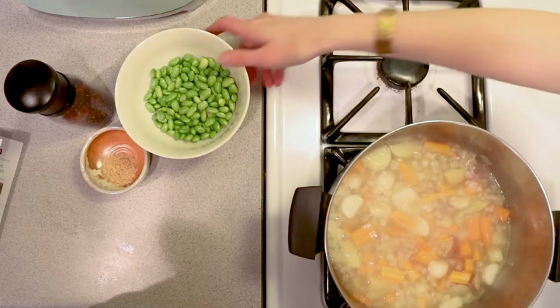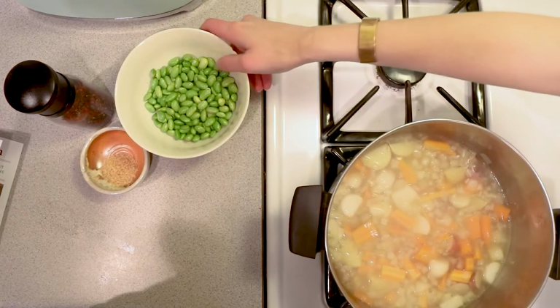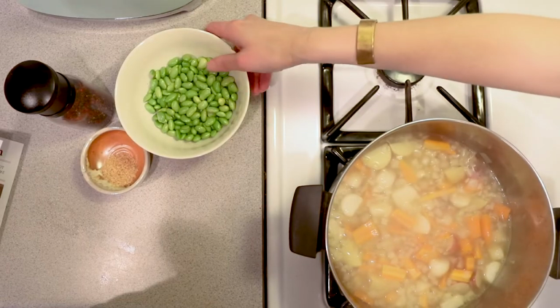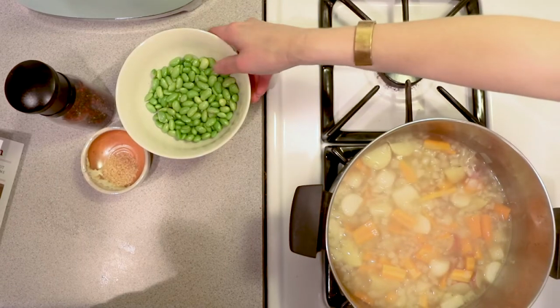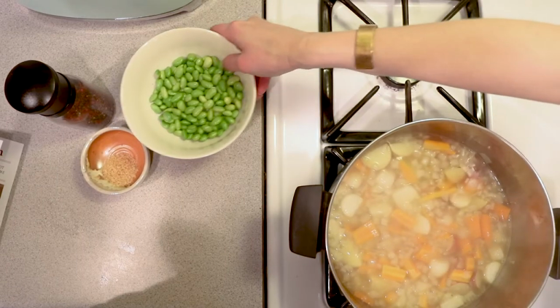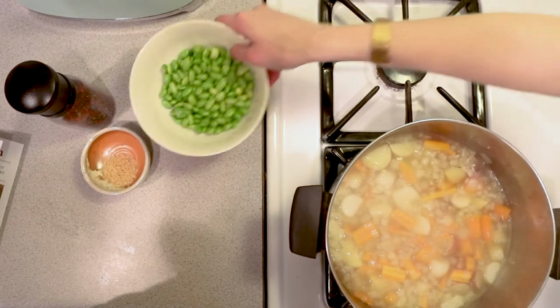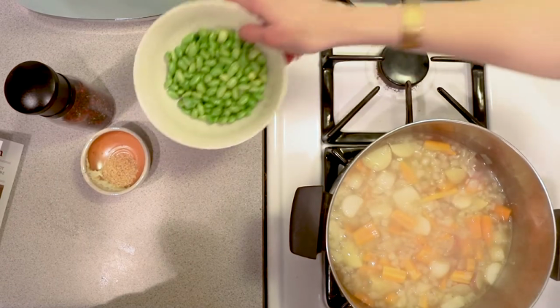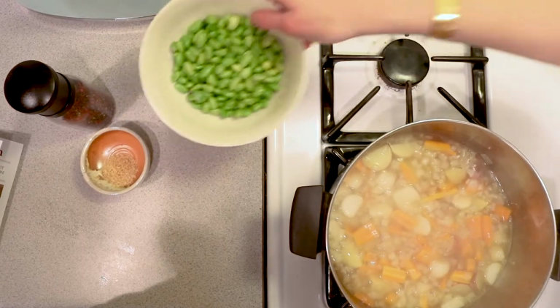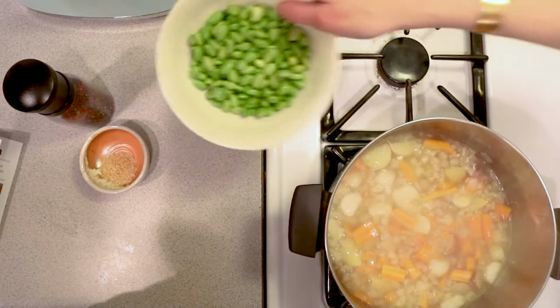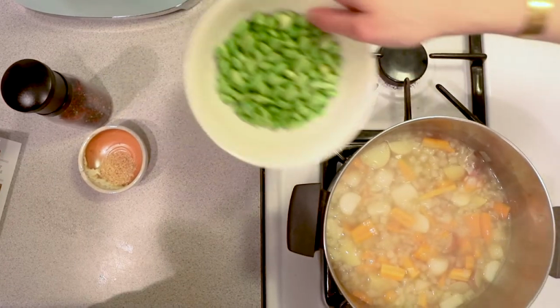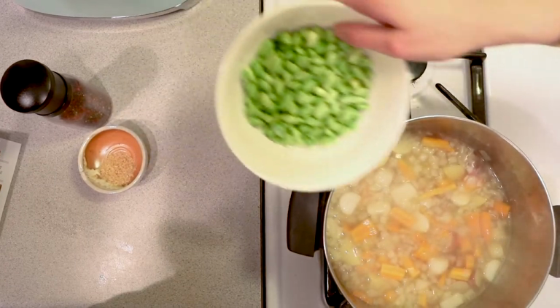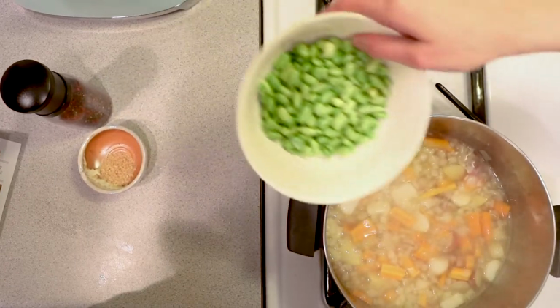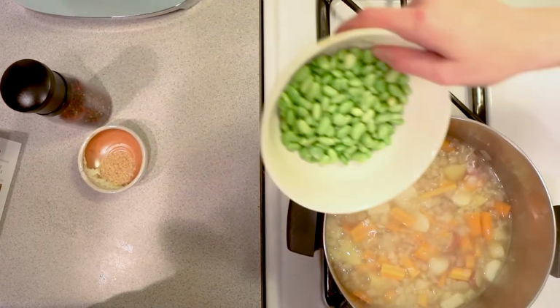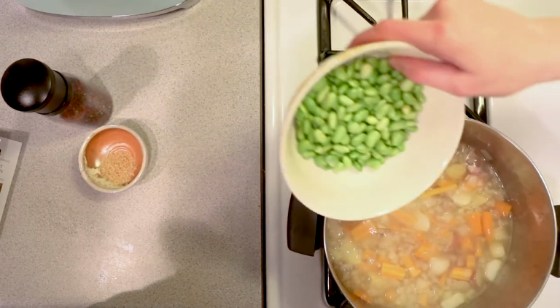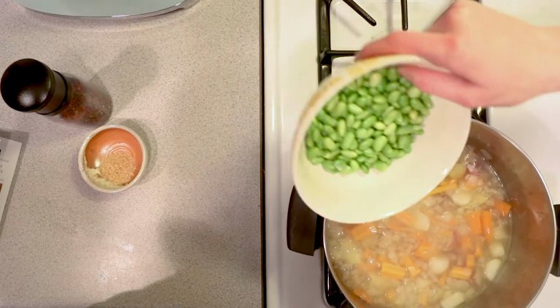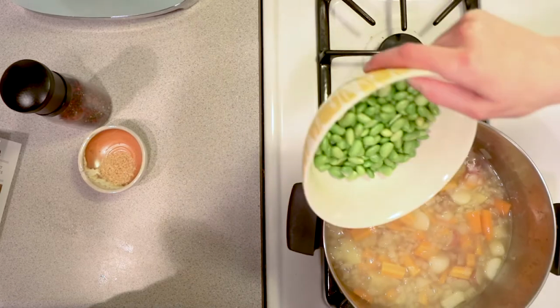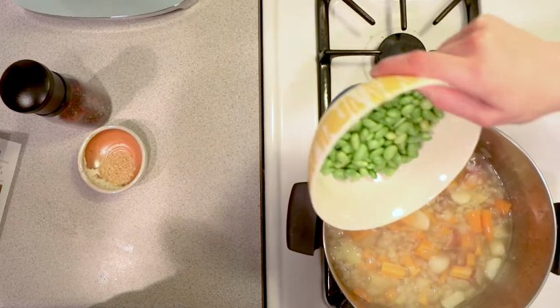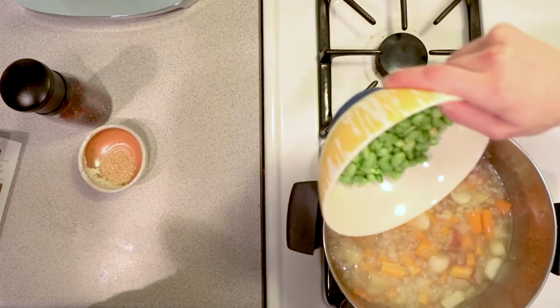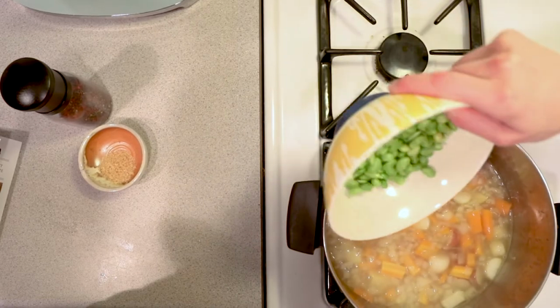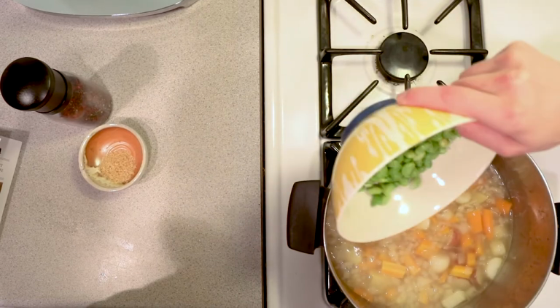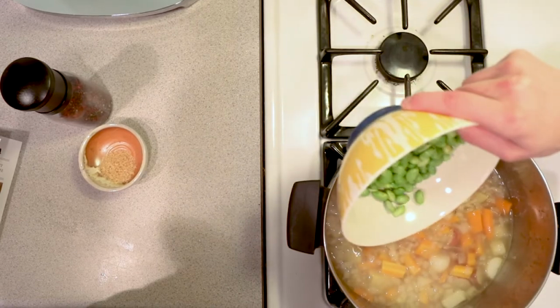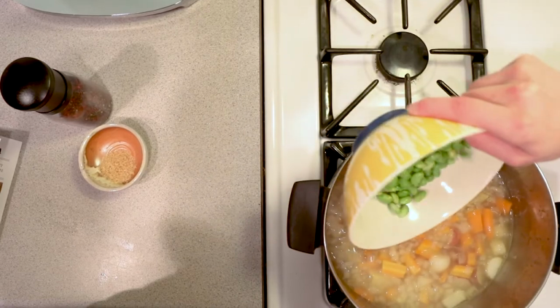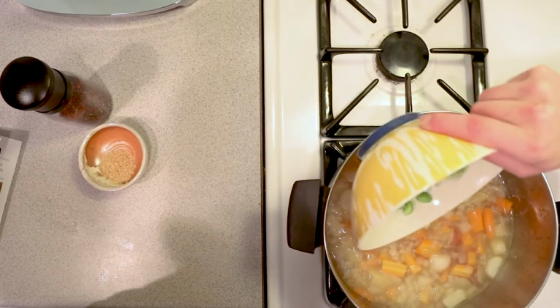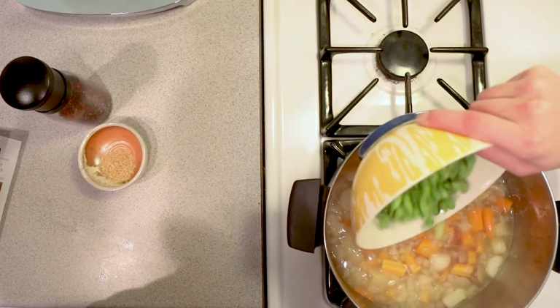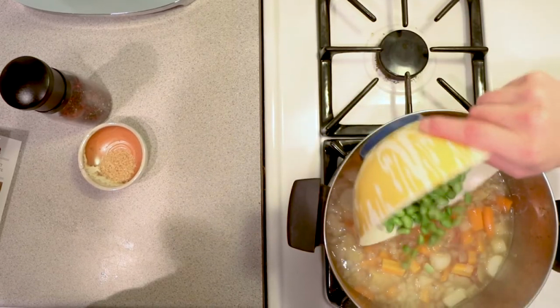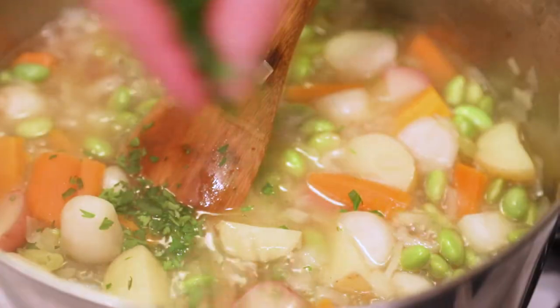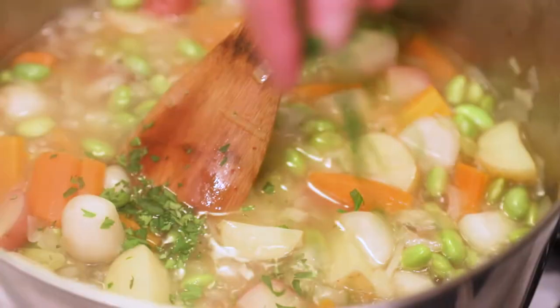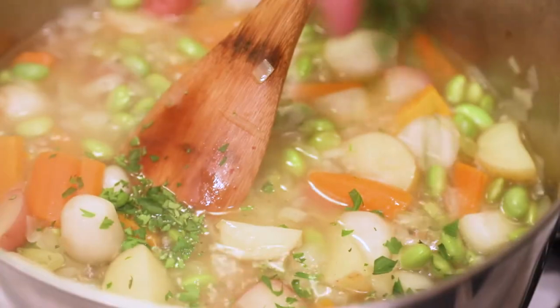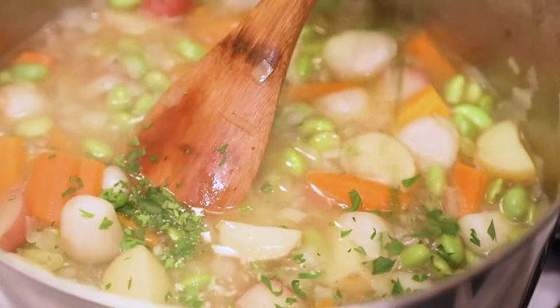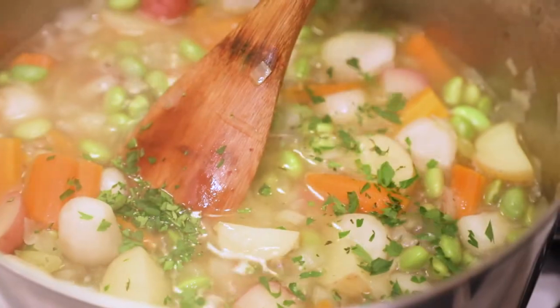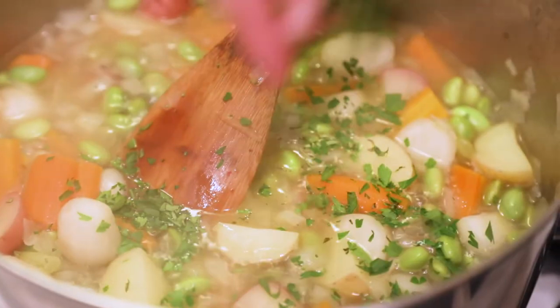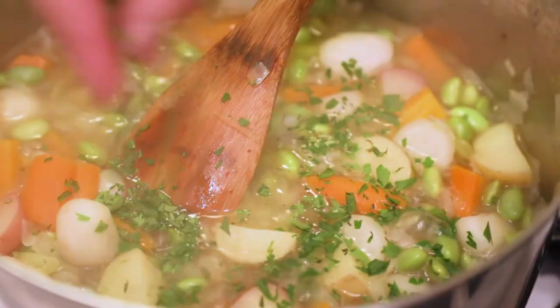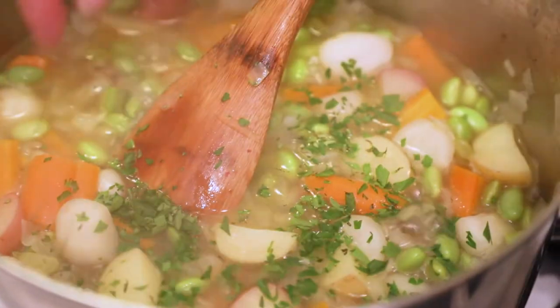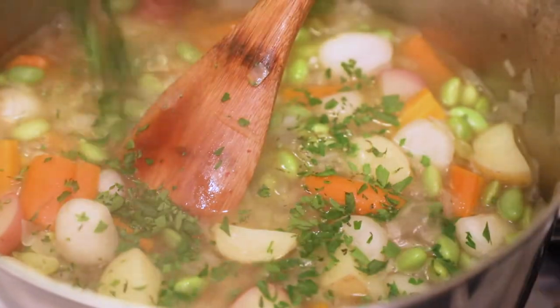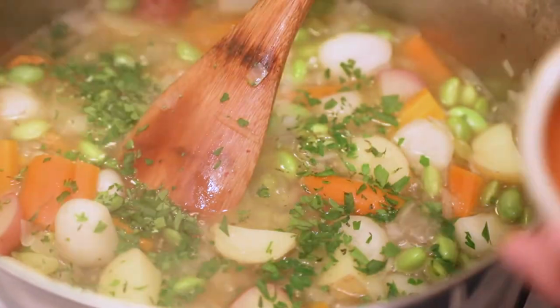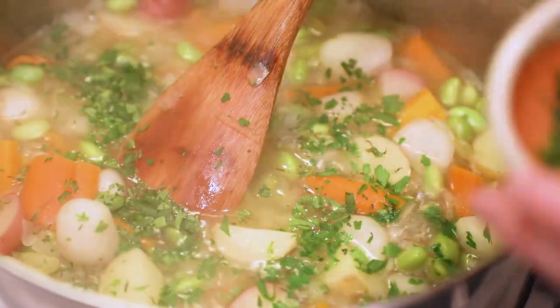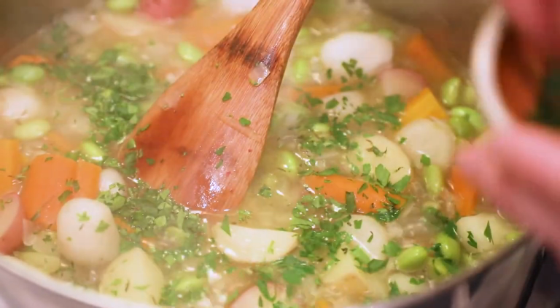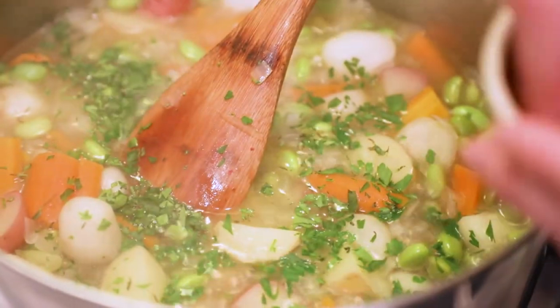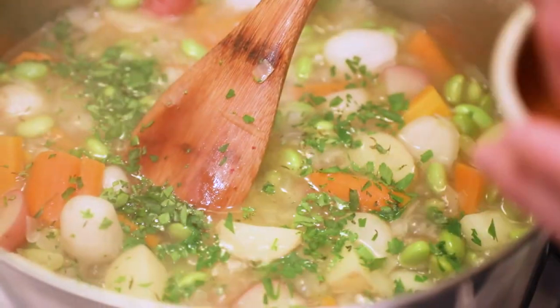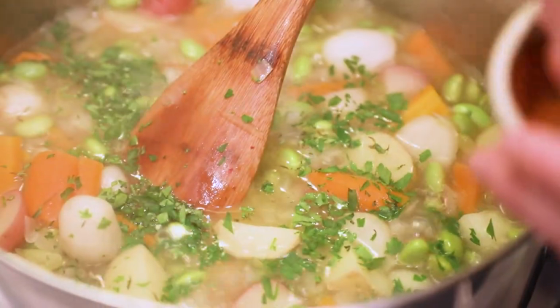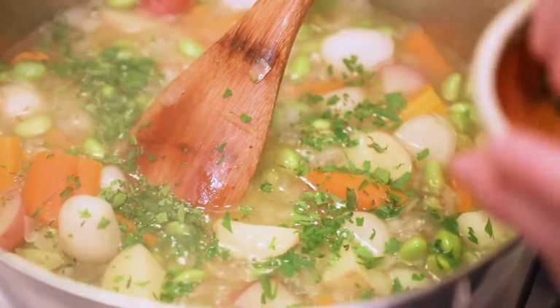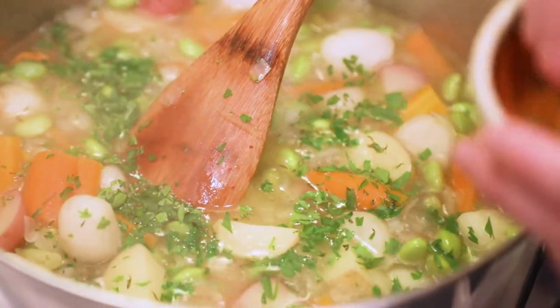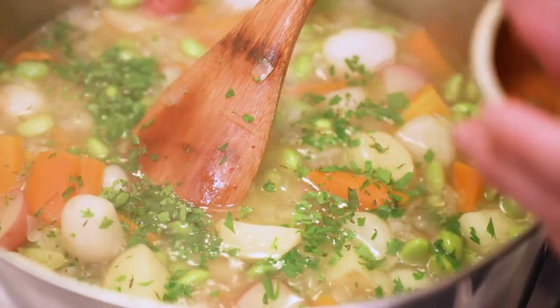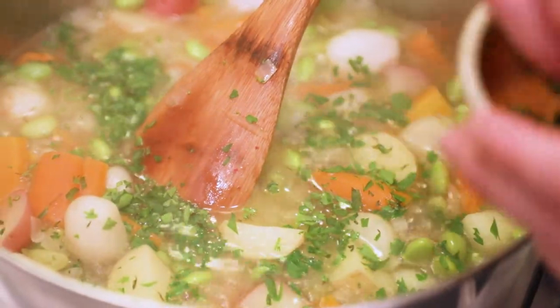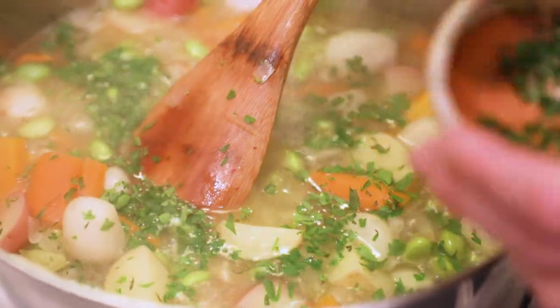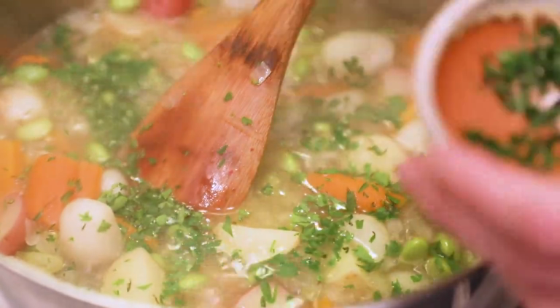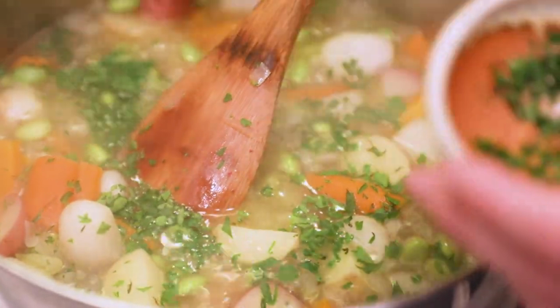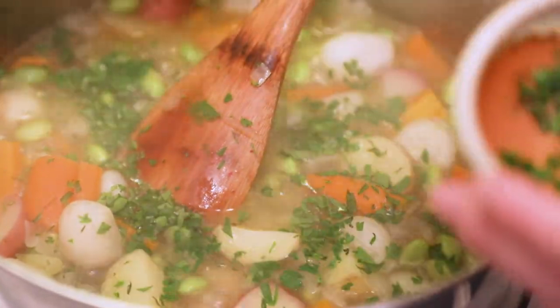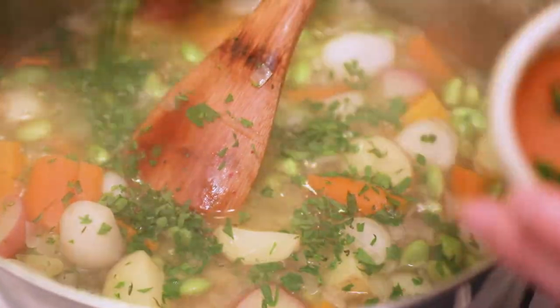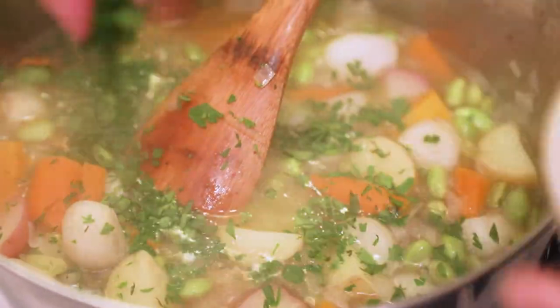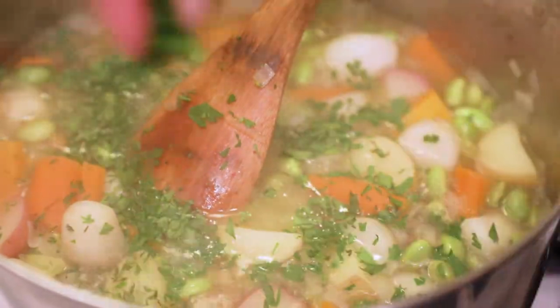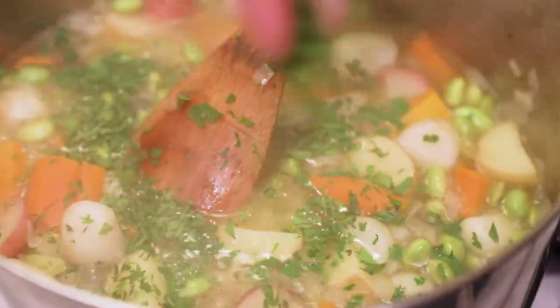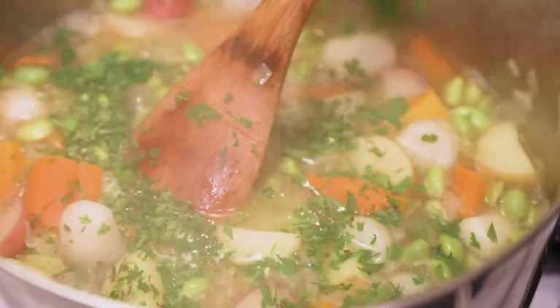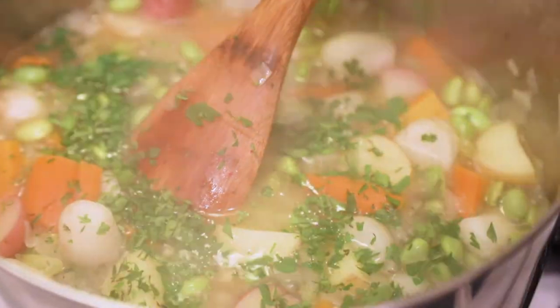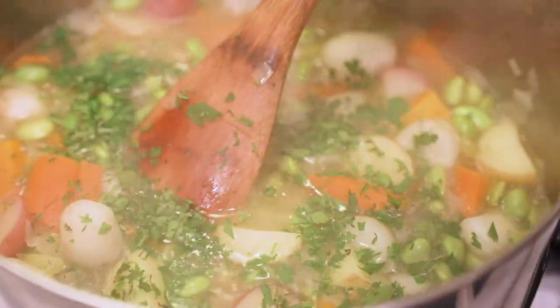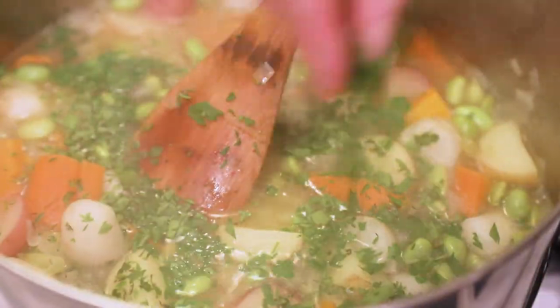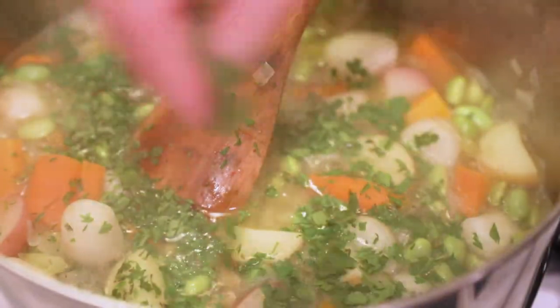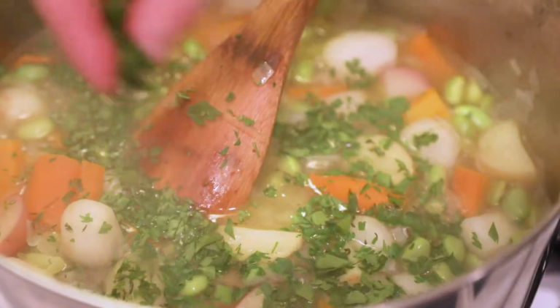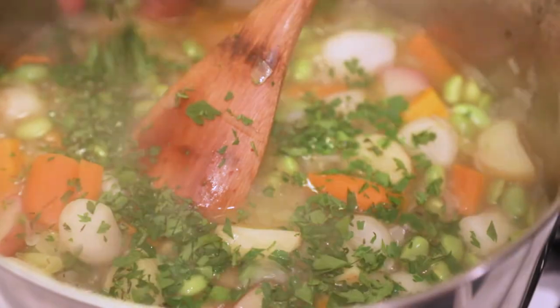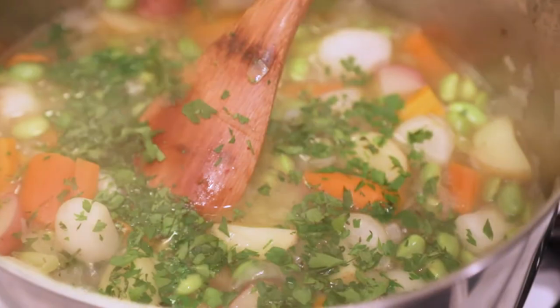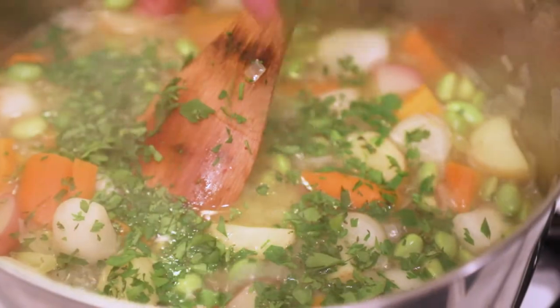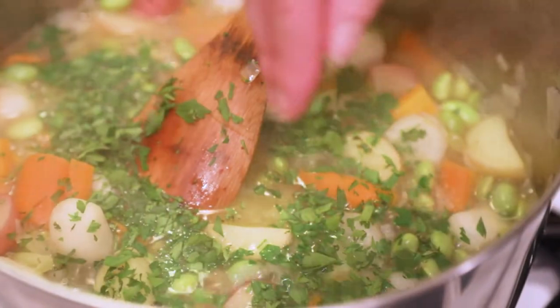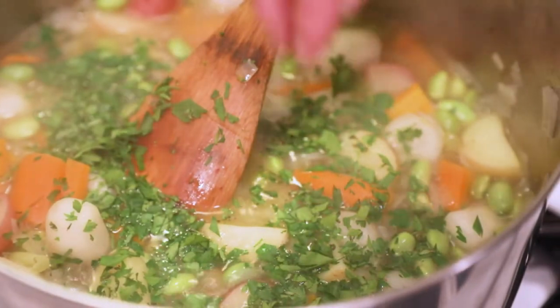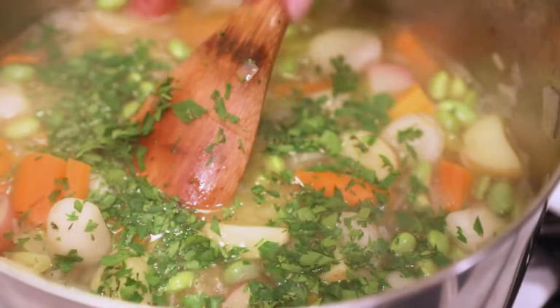Edamame, which are young soybeans, they're actually a complete protein, so they're a great source of plant-based protein for your body.